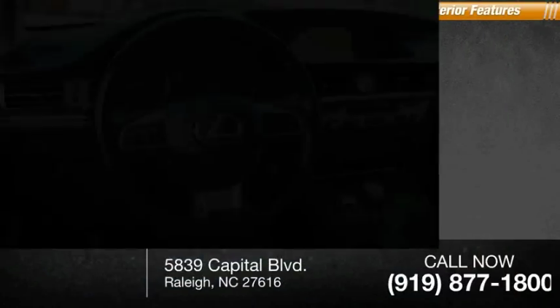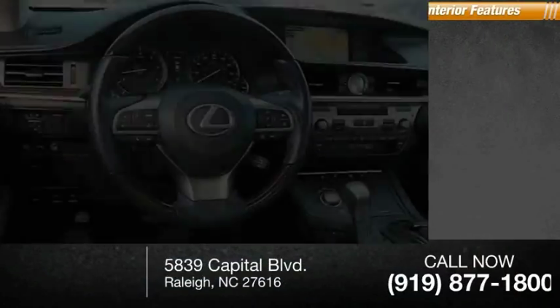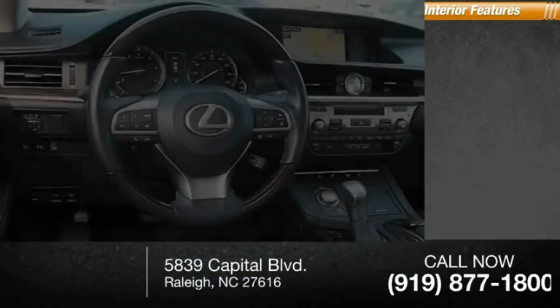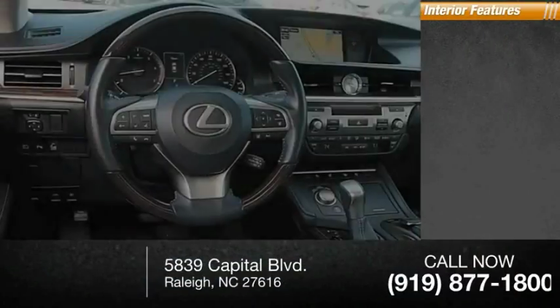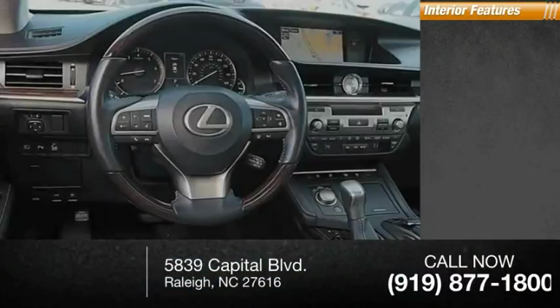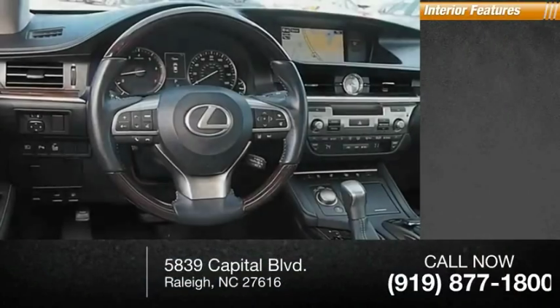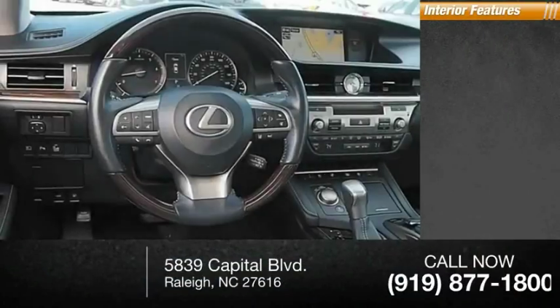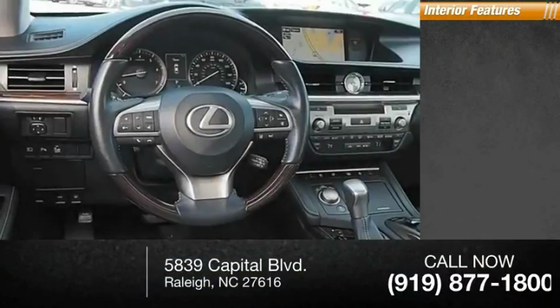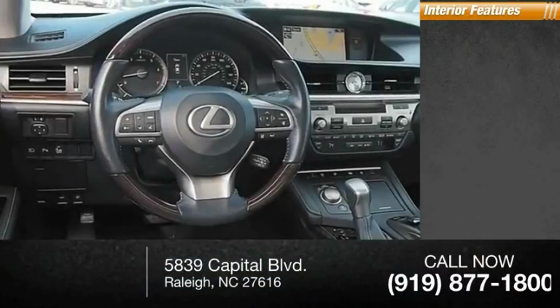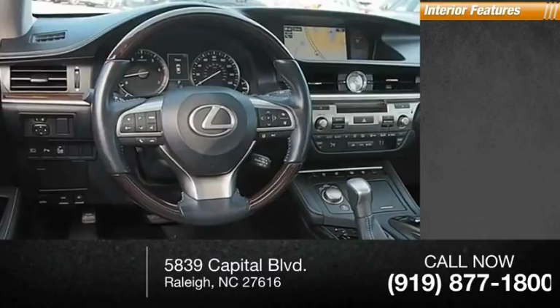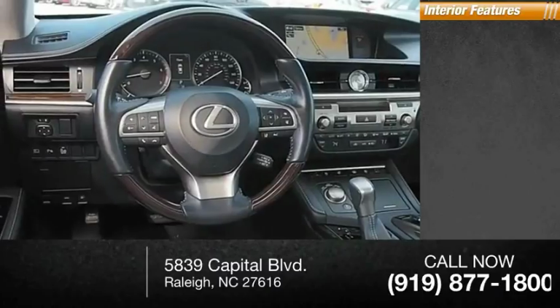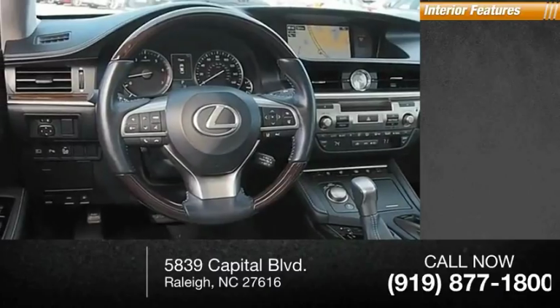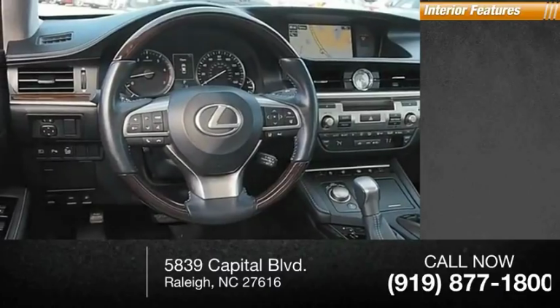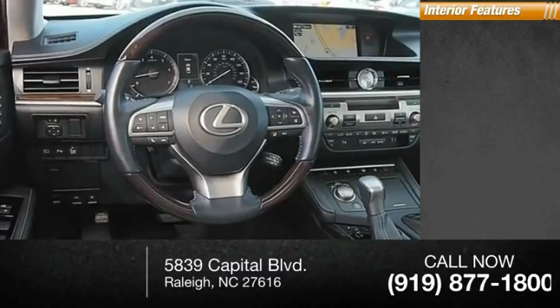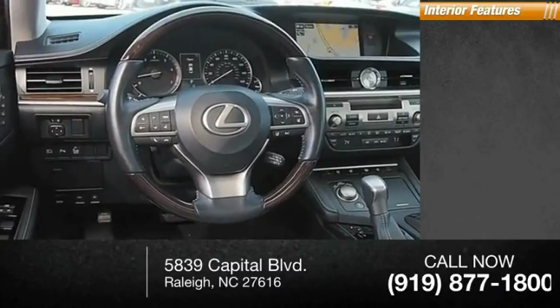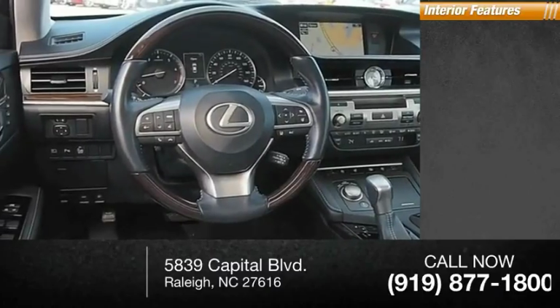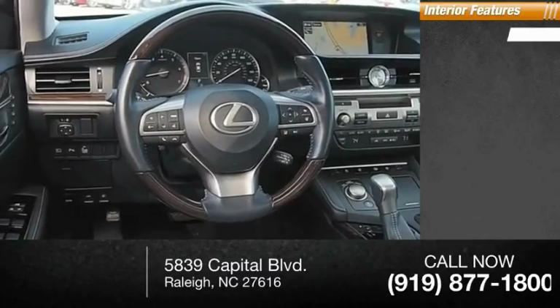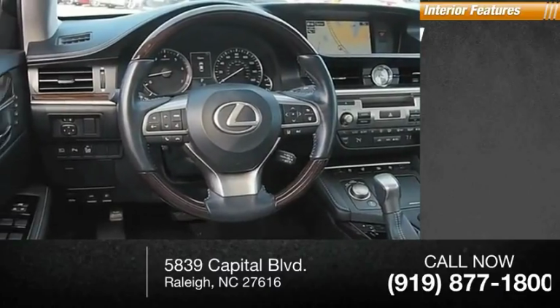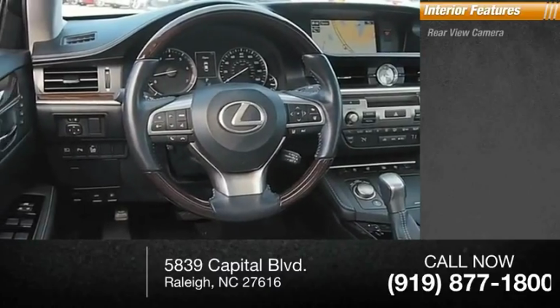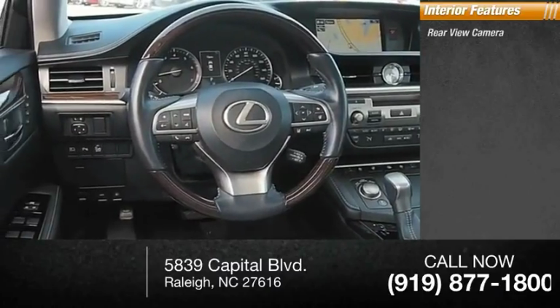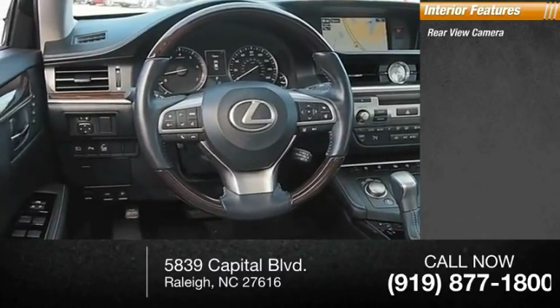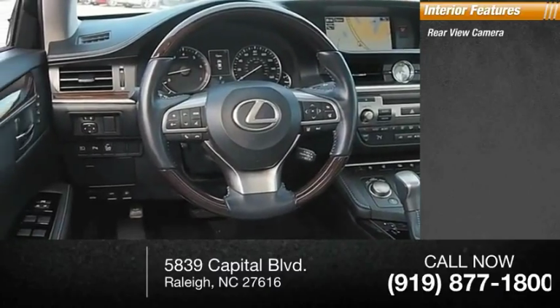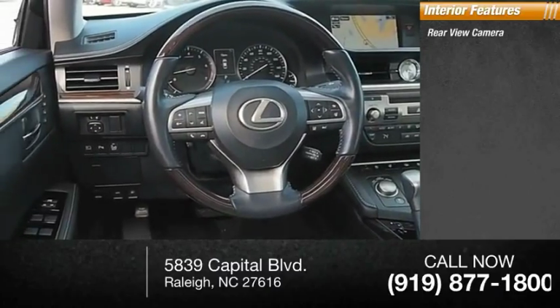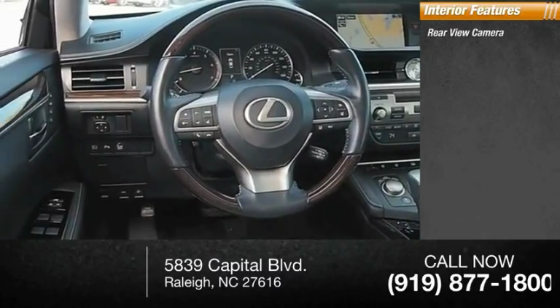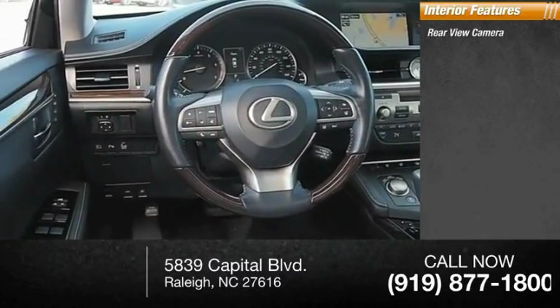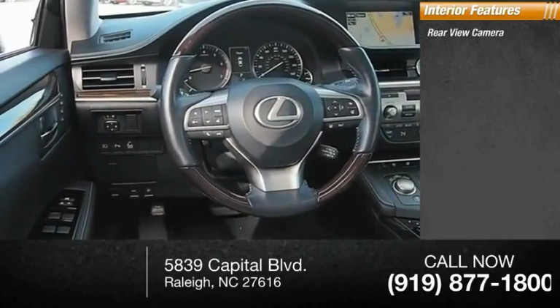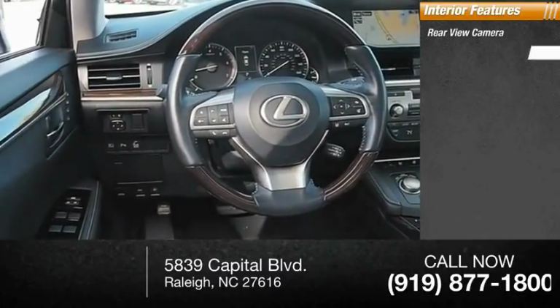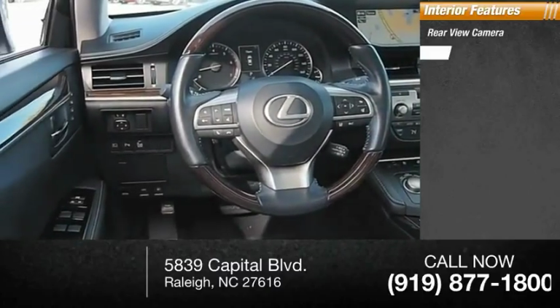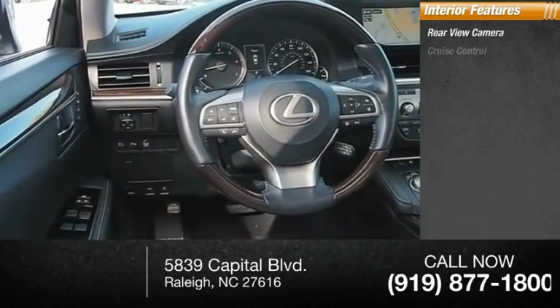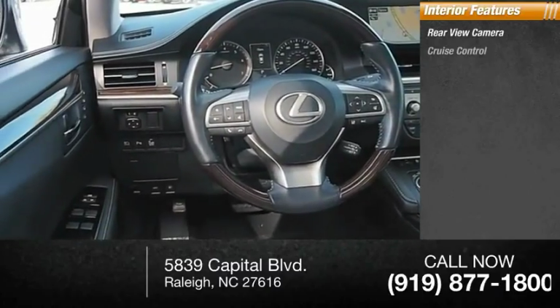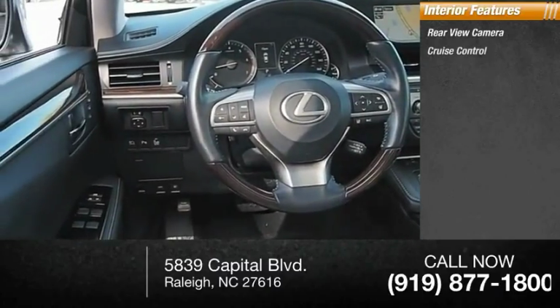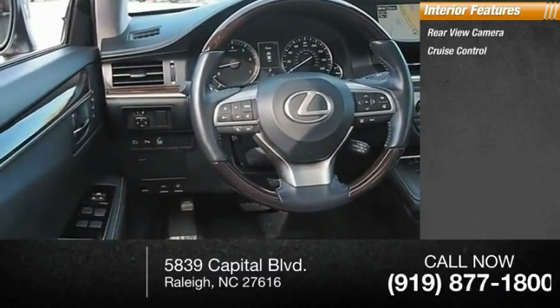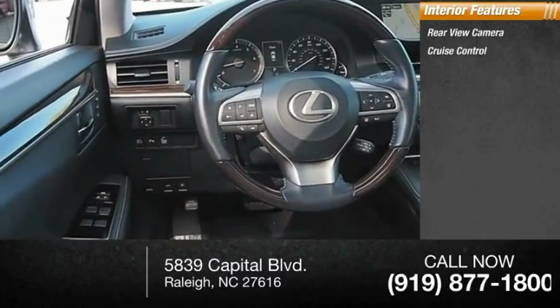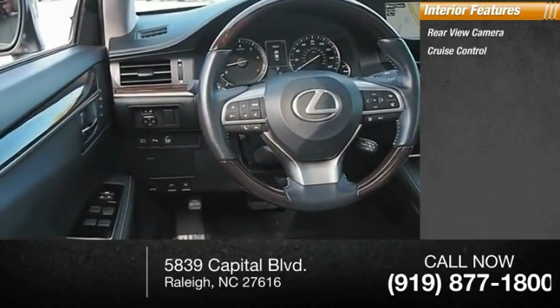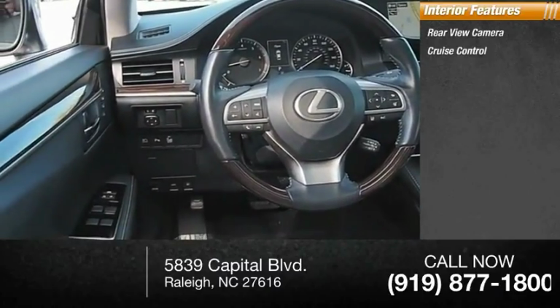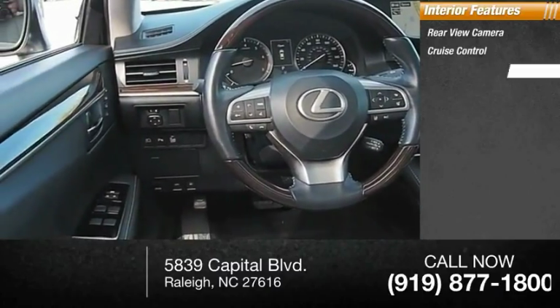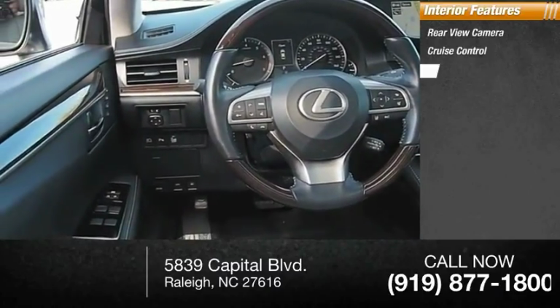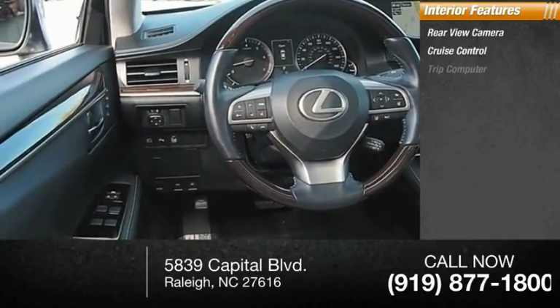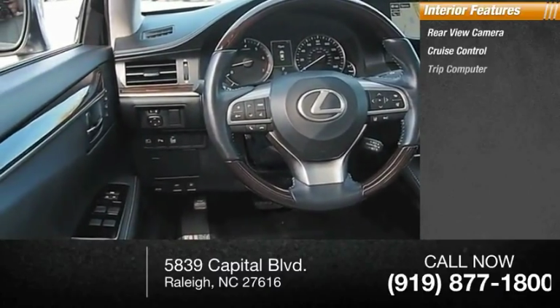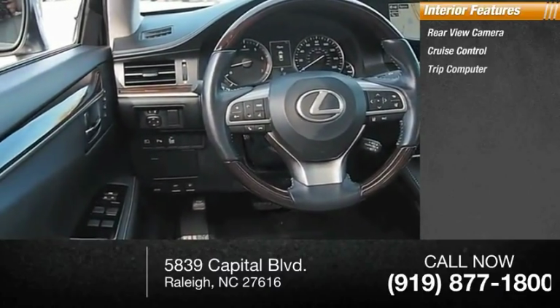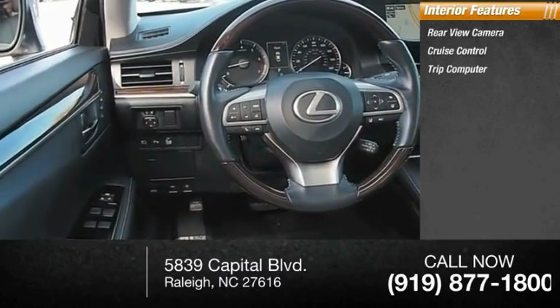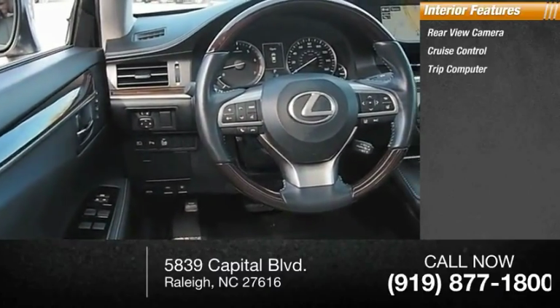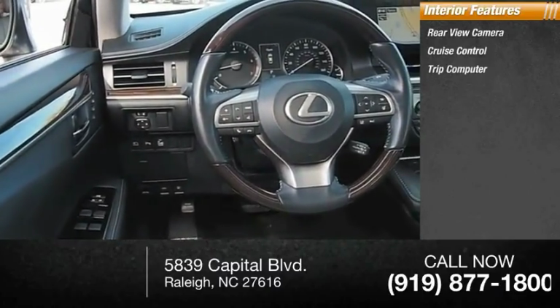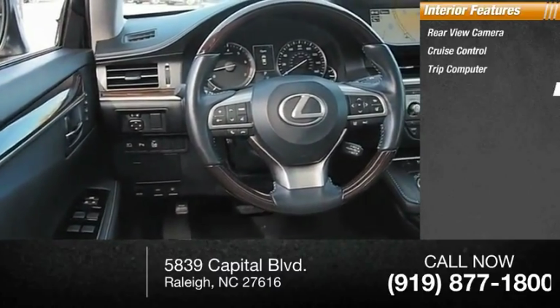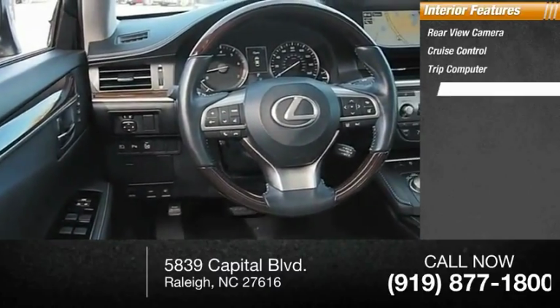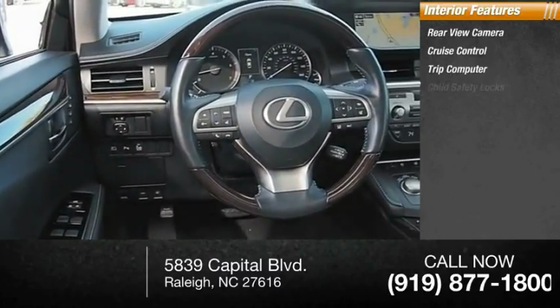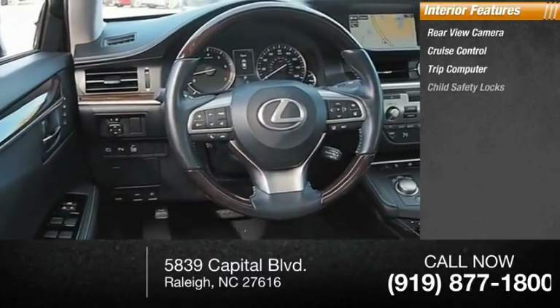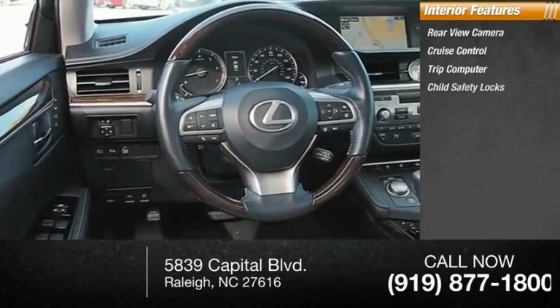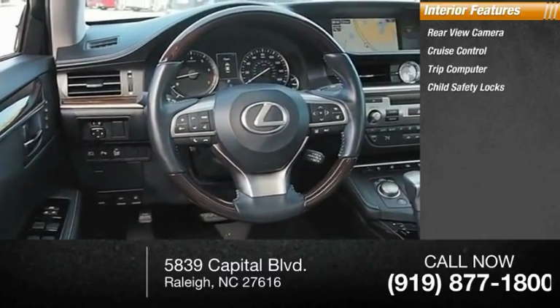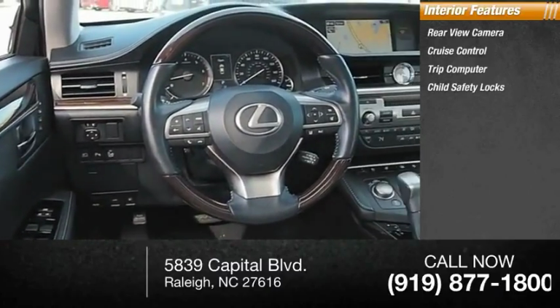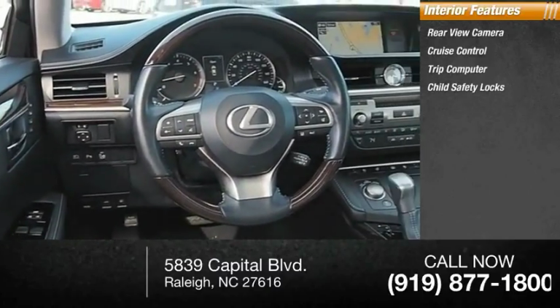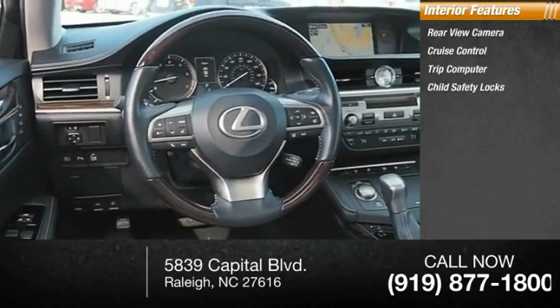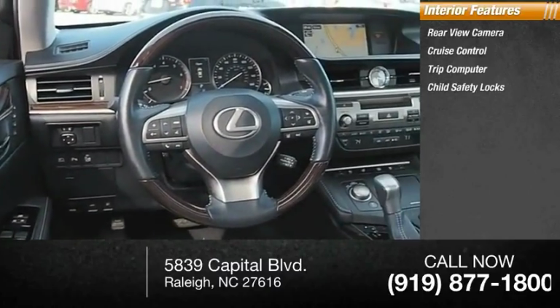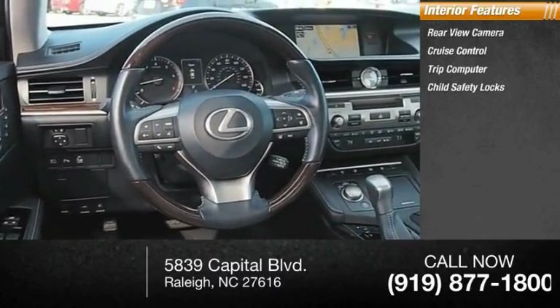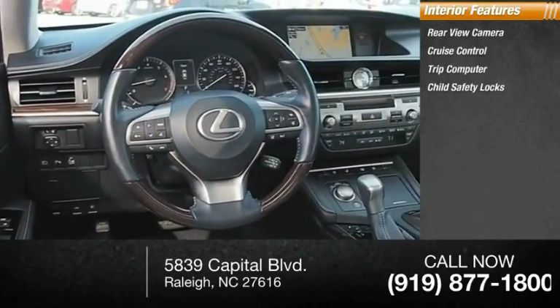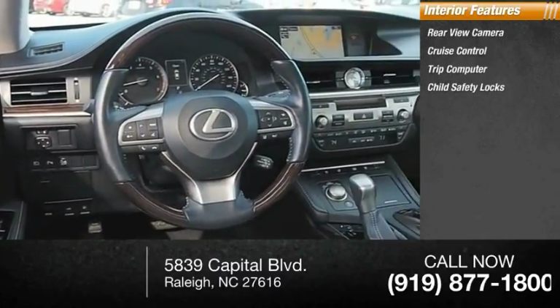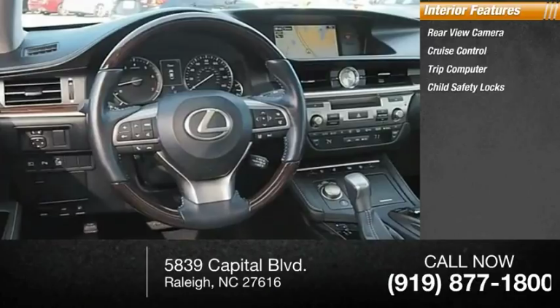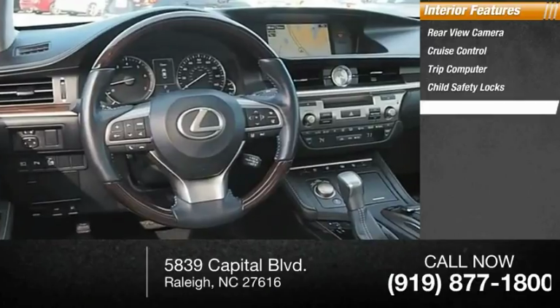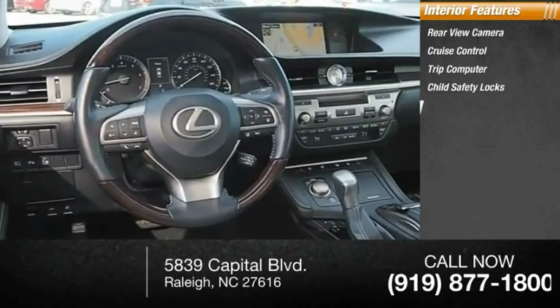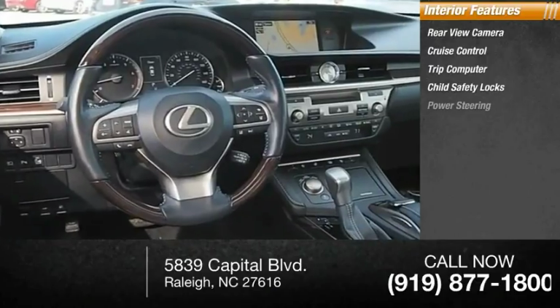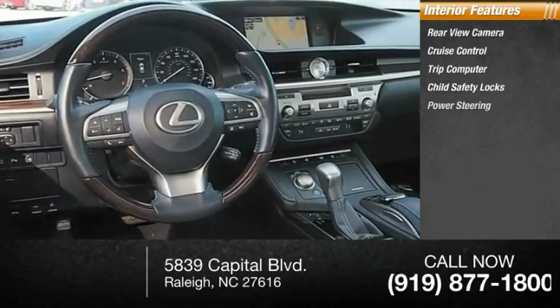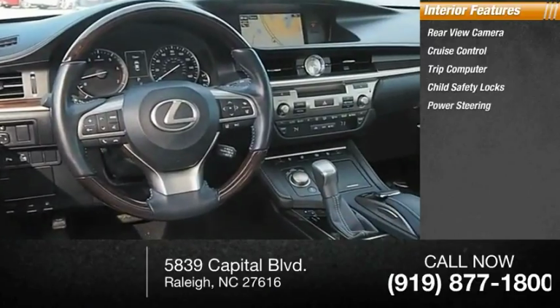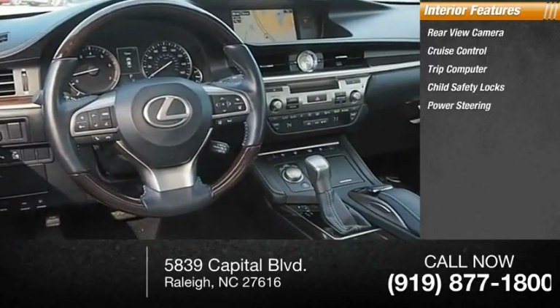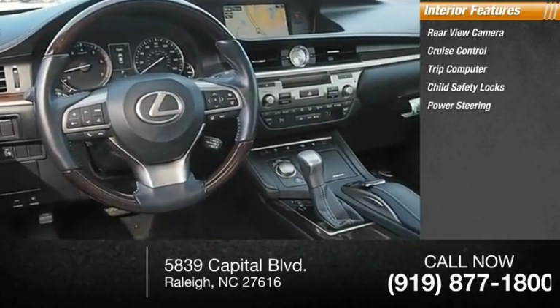Inside you'll find a rear-view camera, cruise control, trip computer, child safety locks, and power steering.